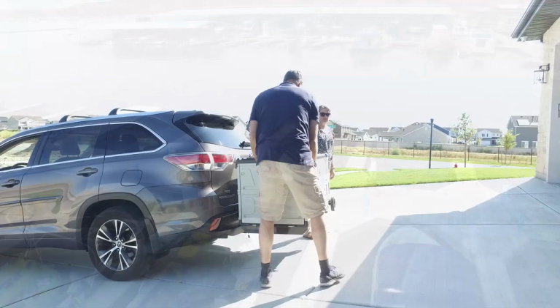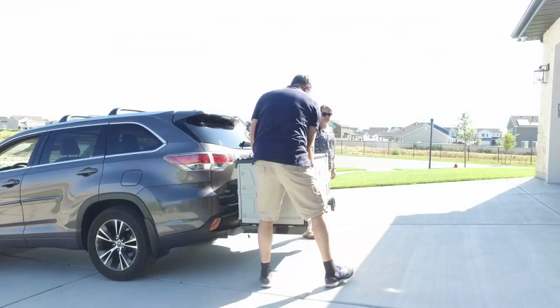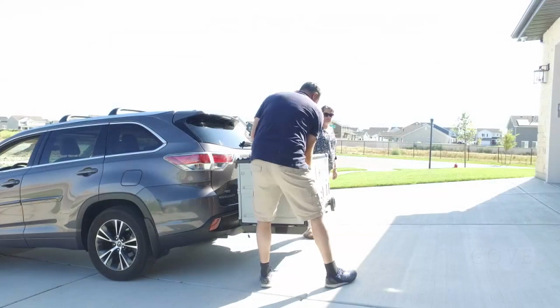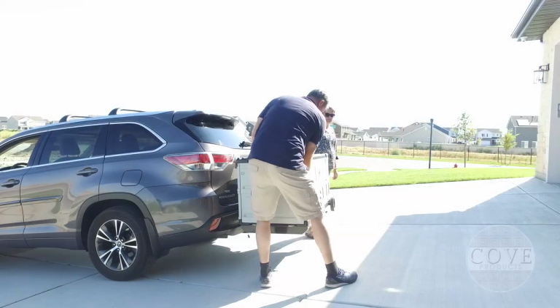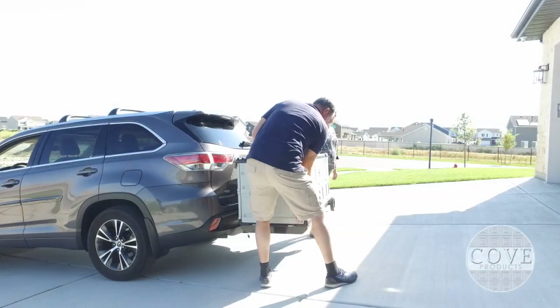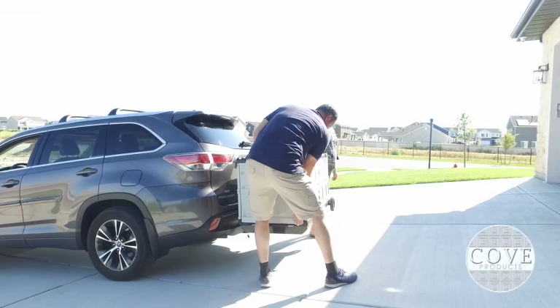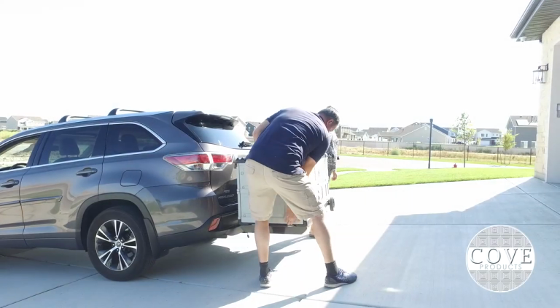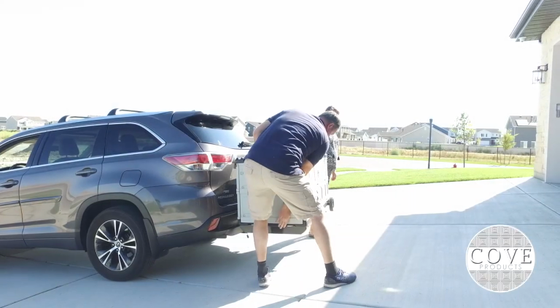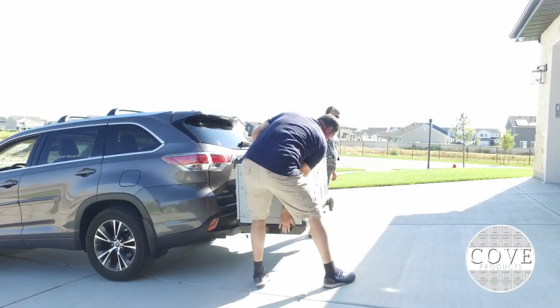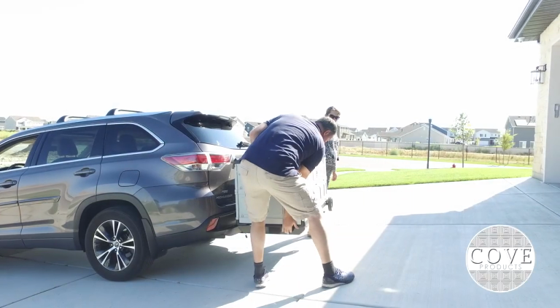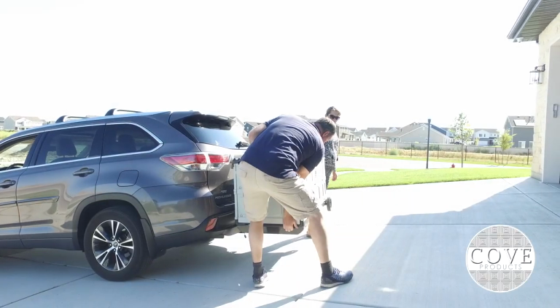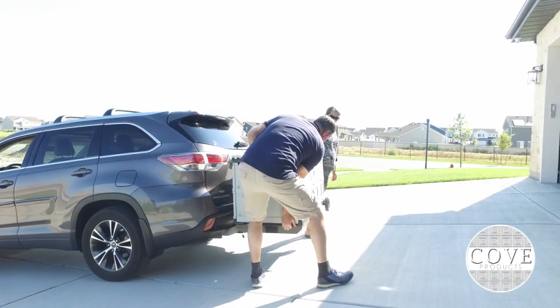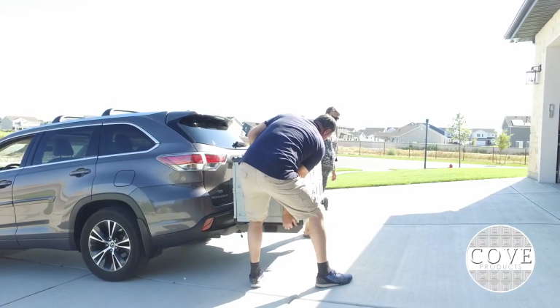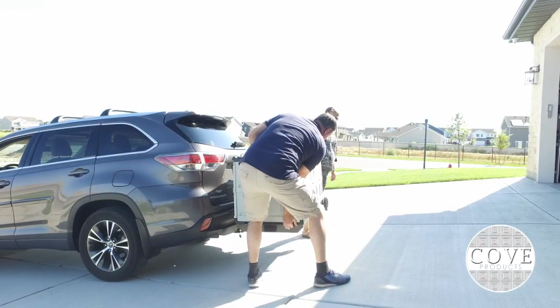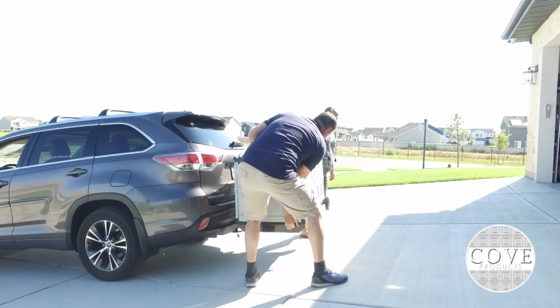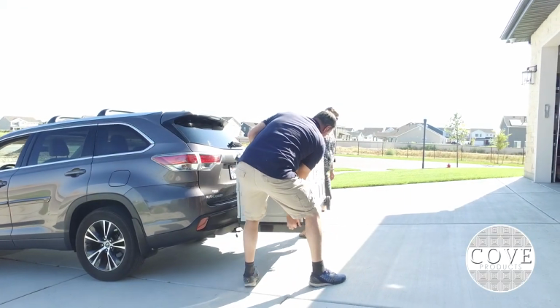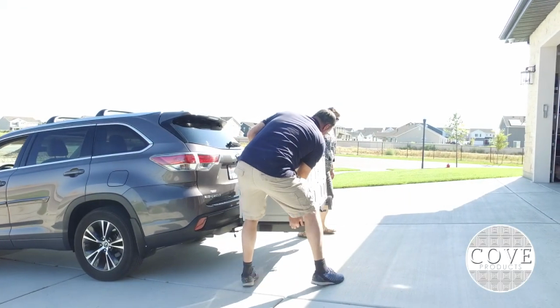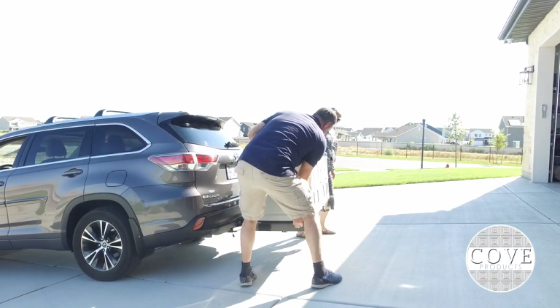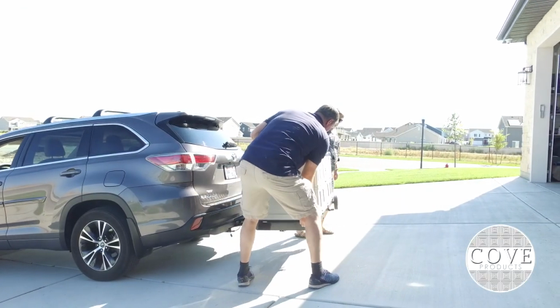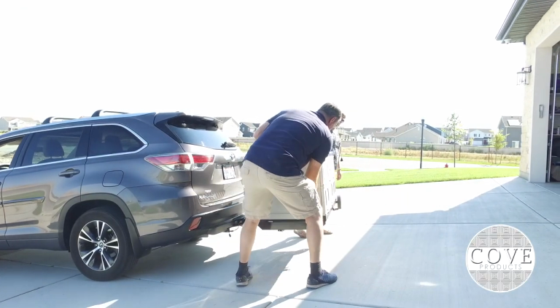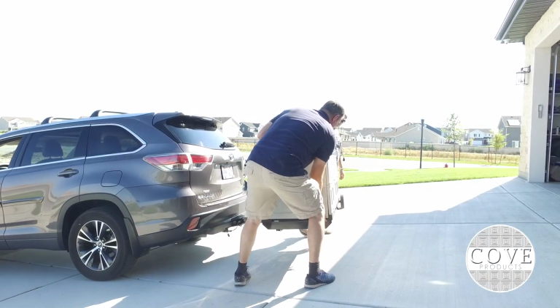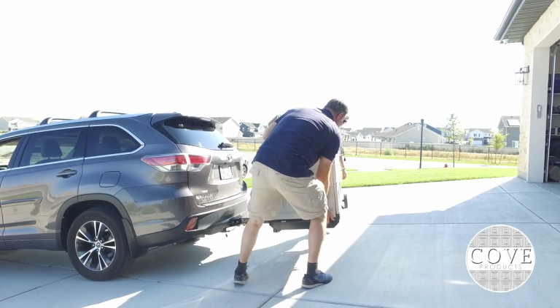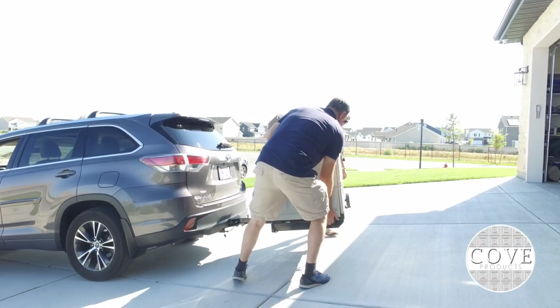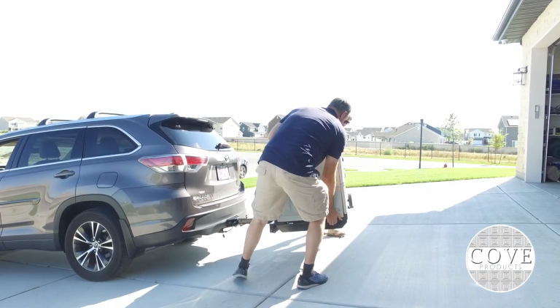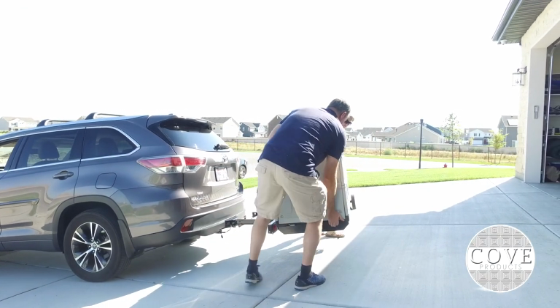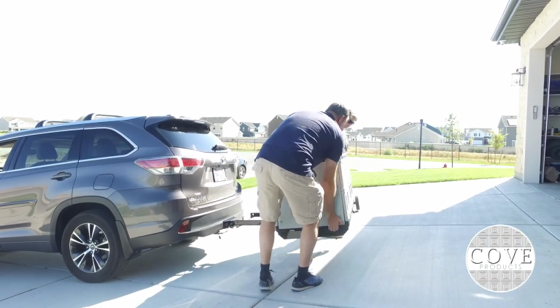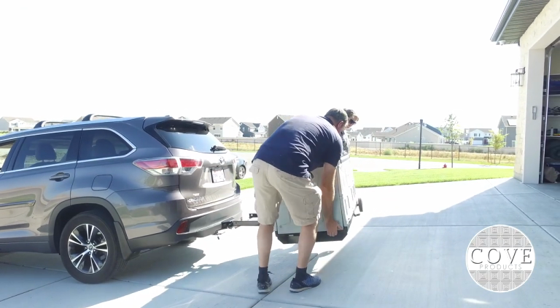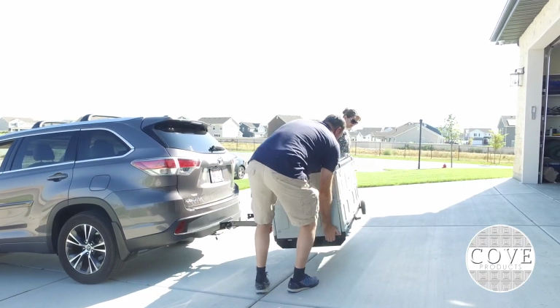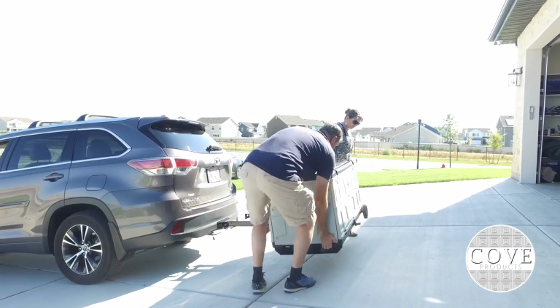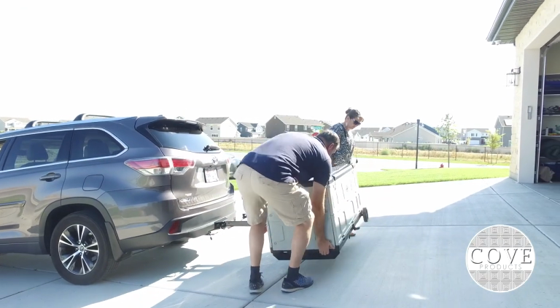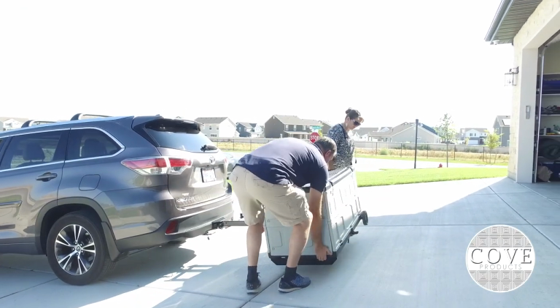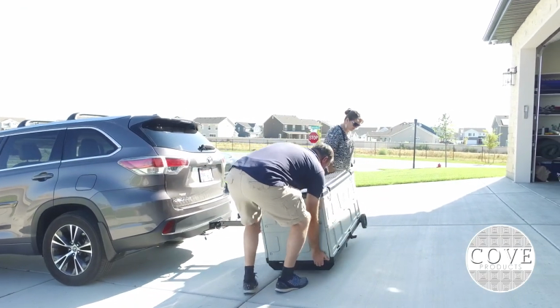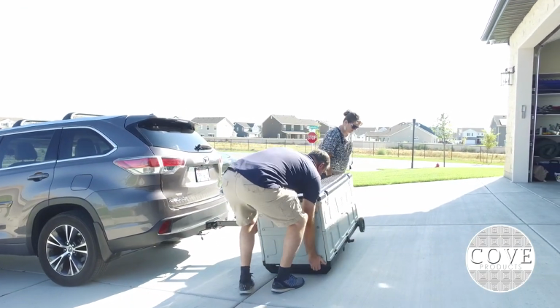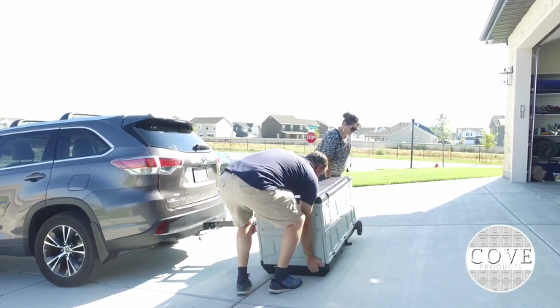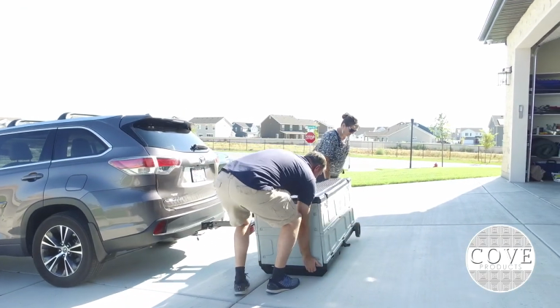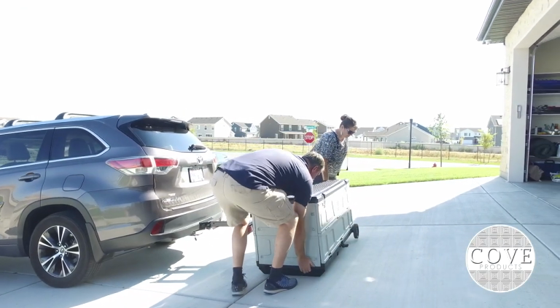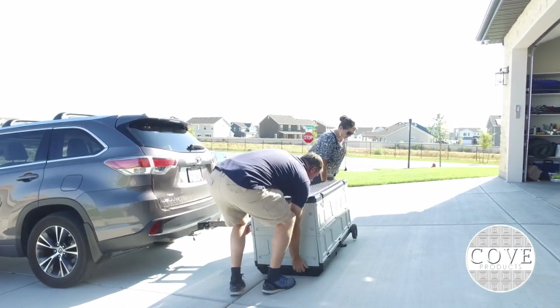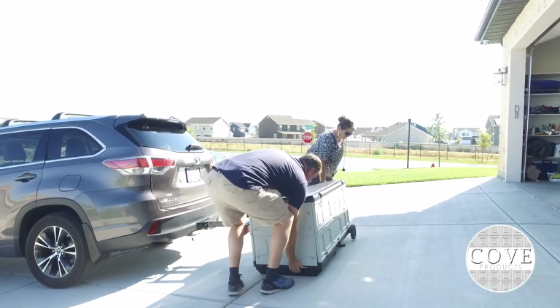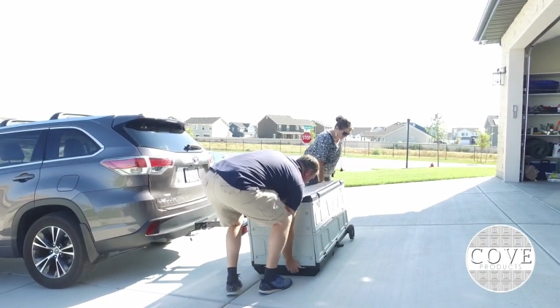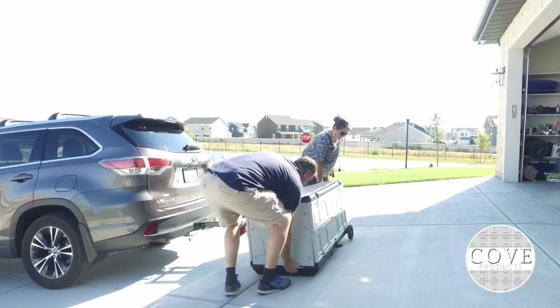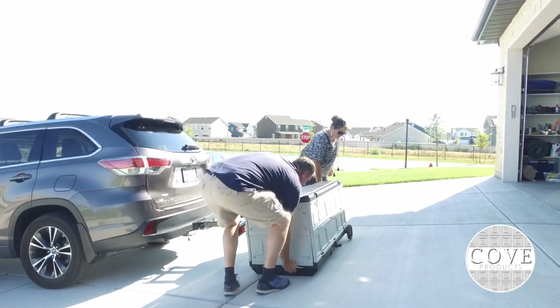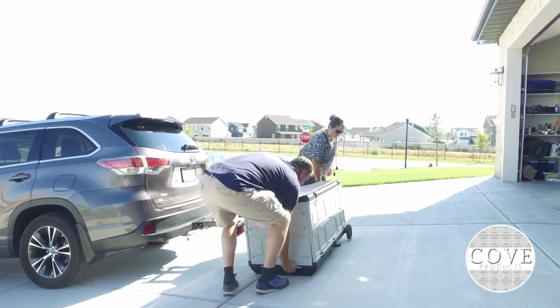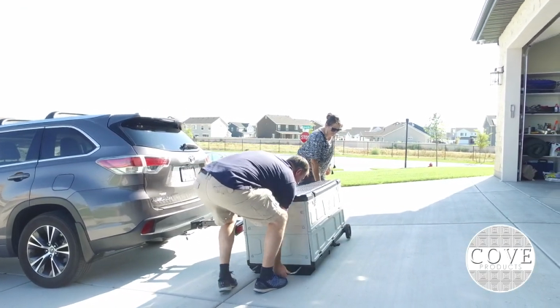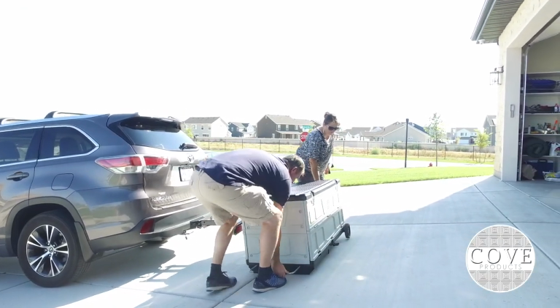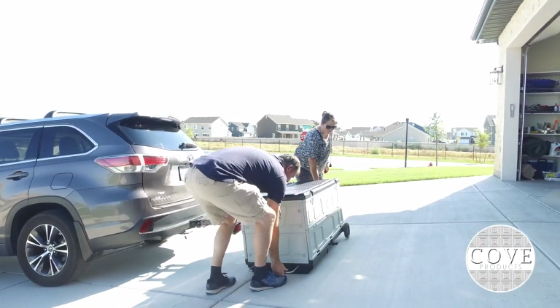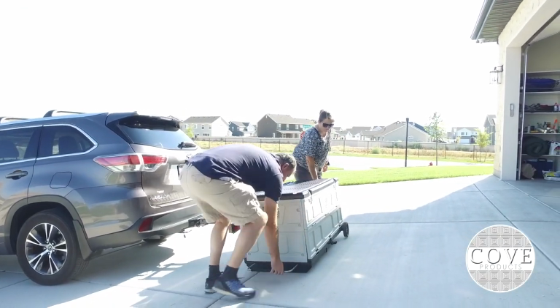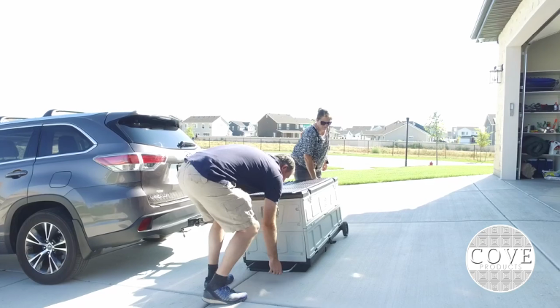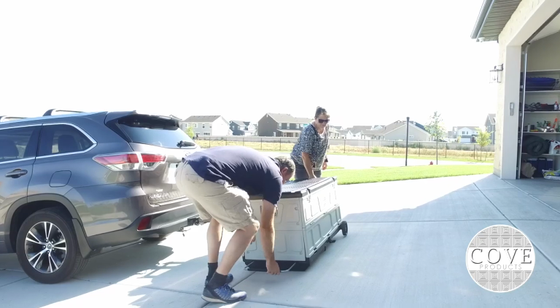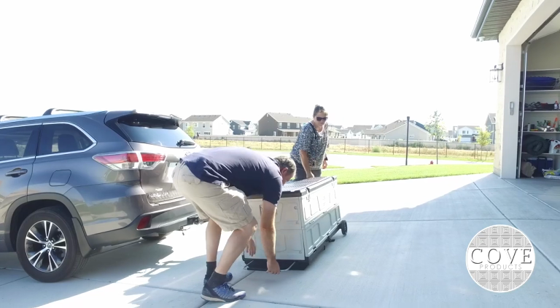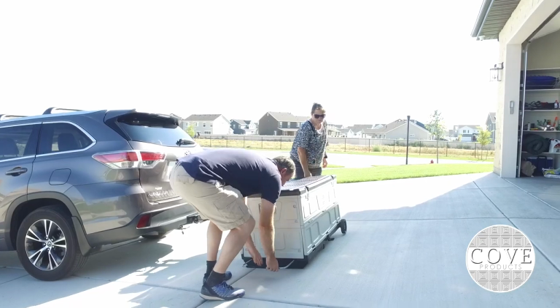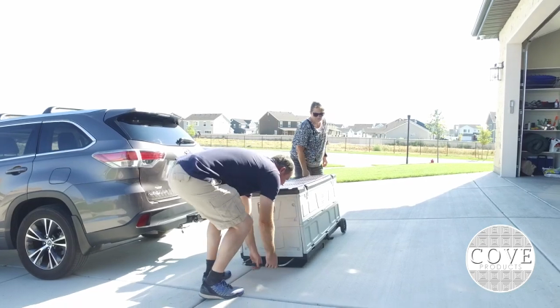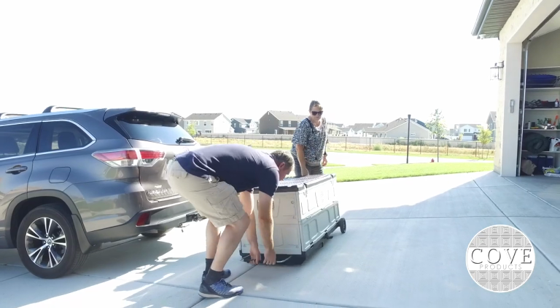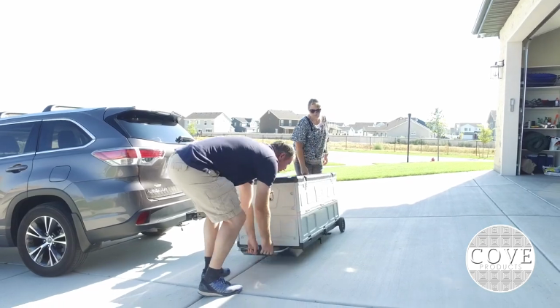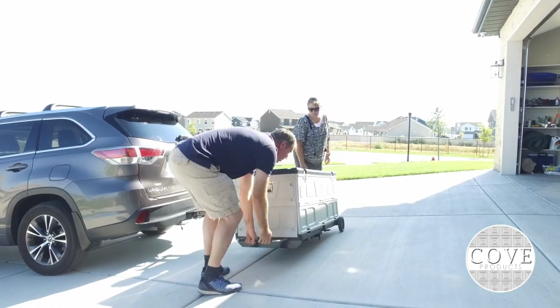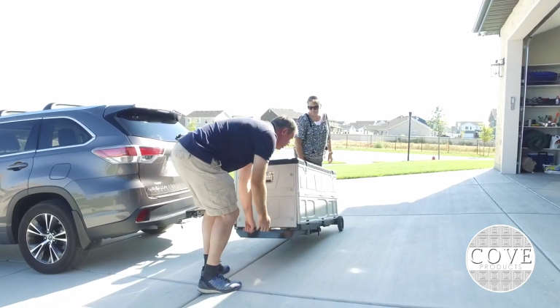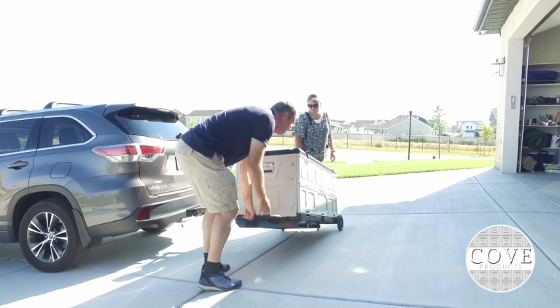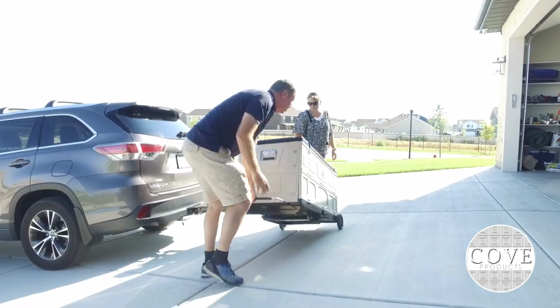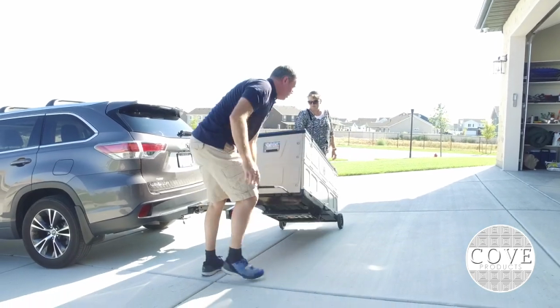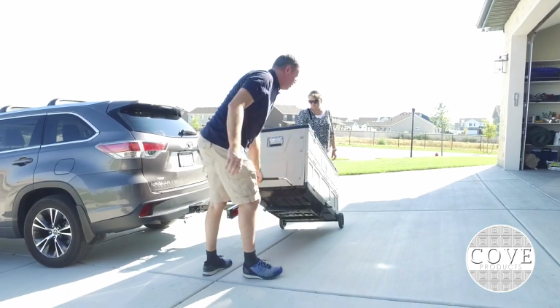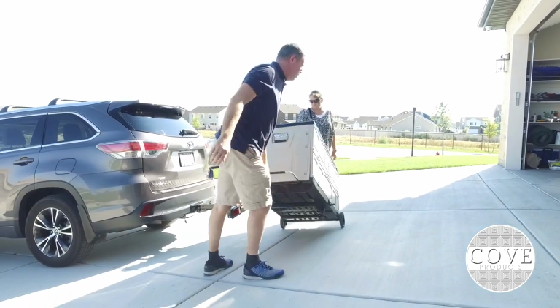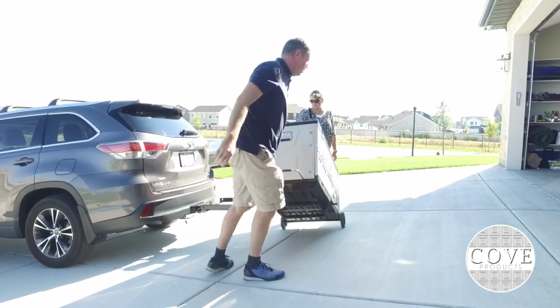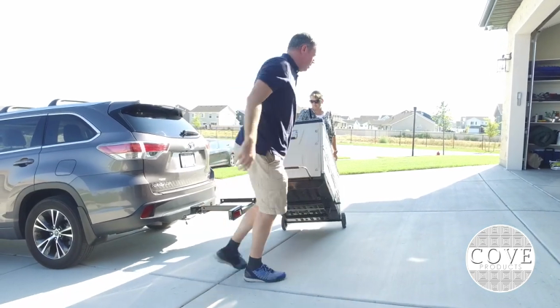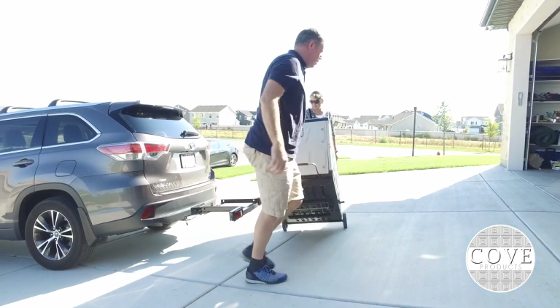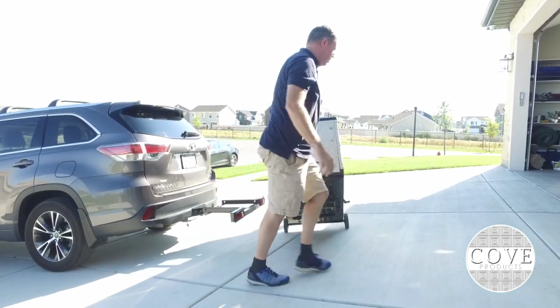Cove Products' hitch mounted cargo box is unique in the fact that it can quickly attach or detach from your vehicle in seconds.